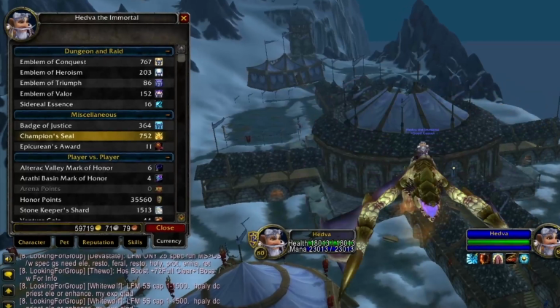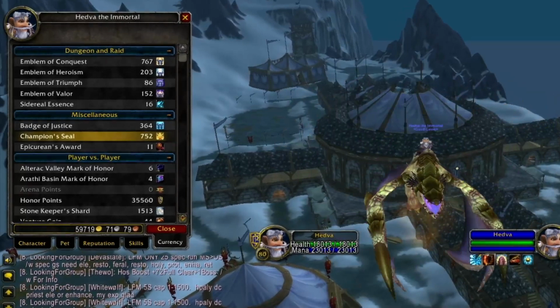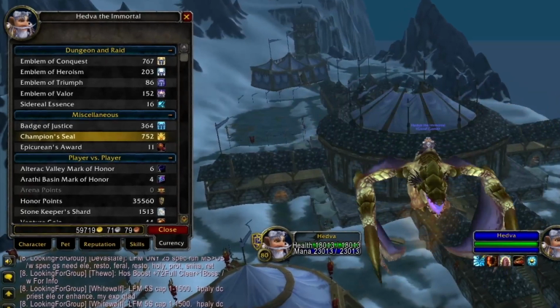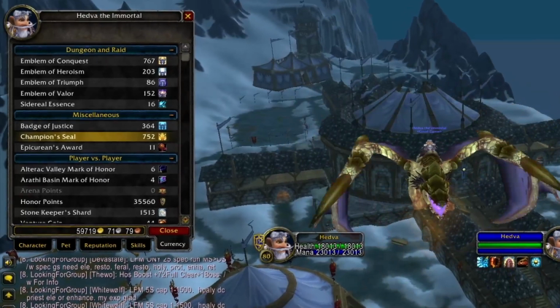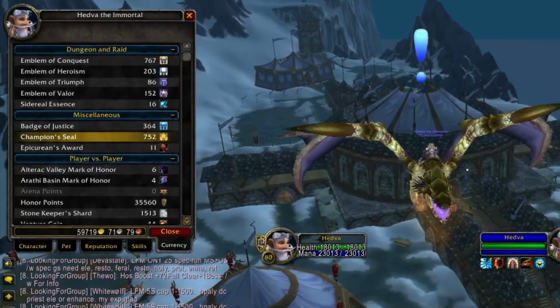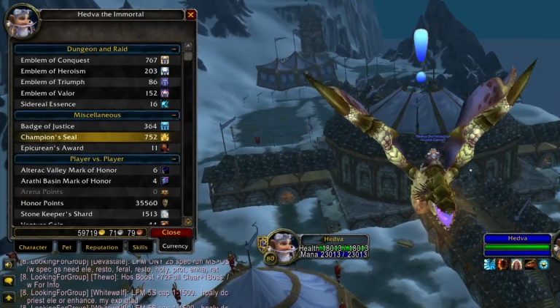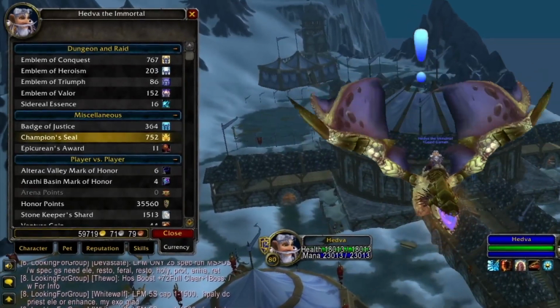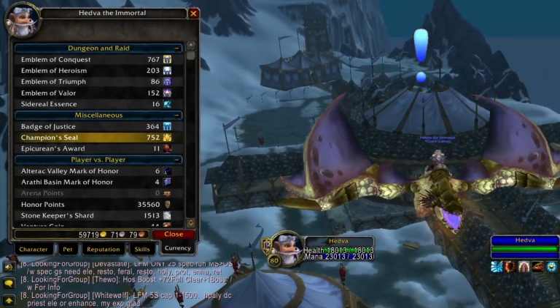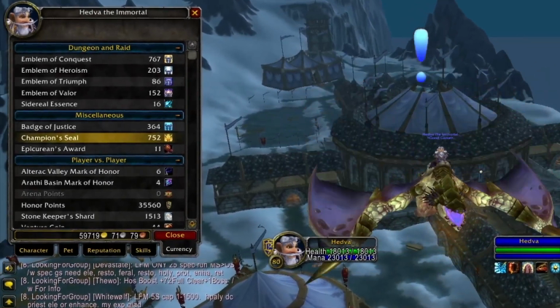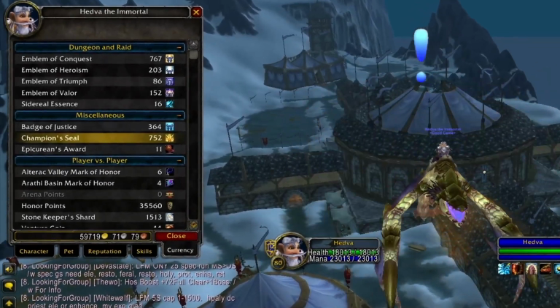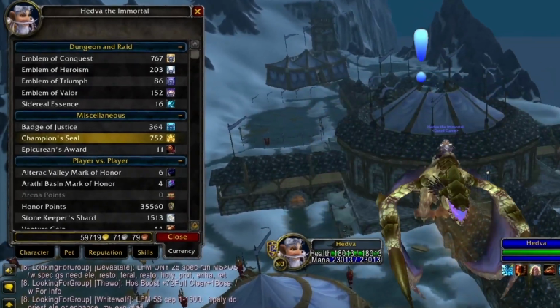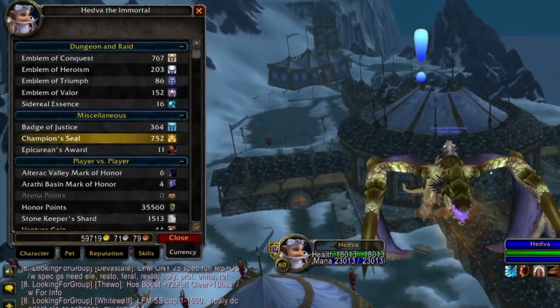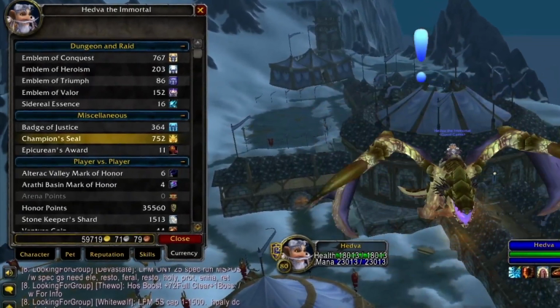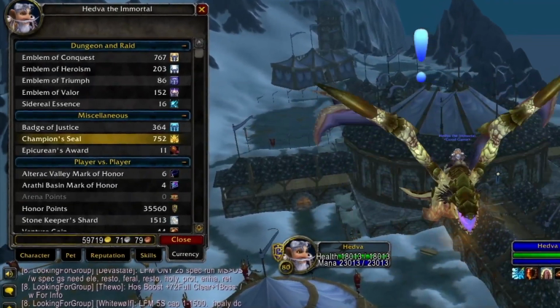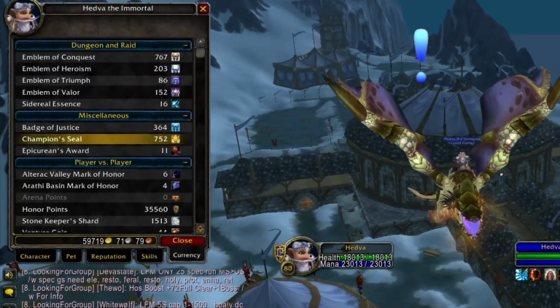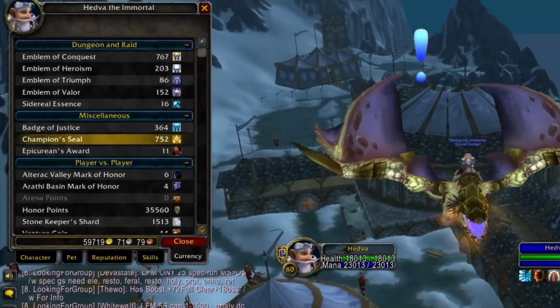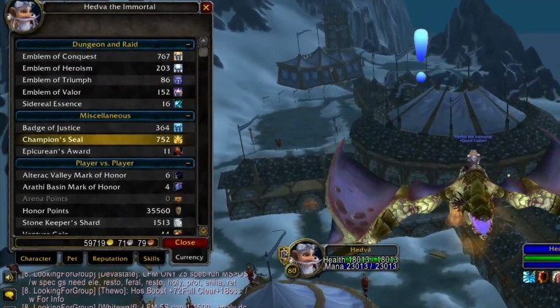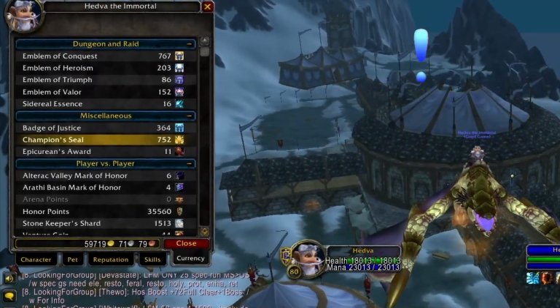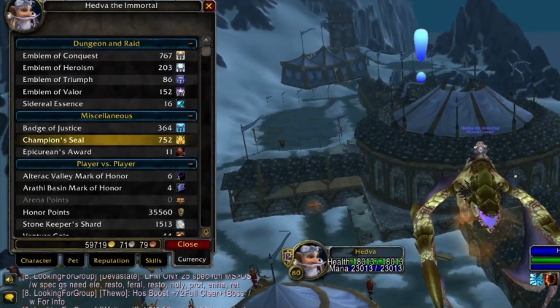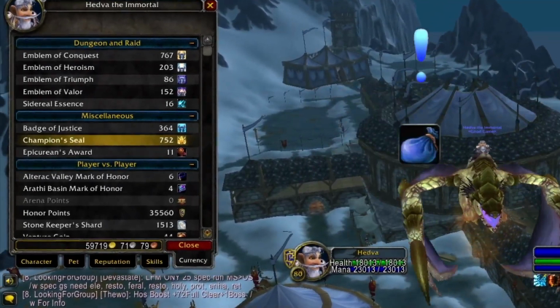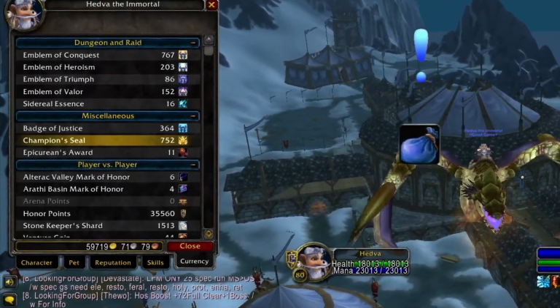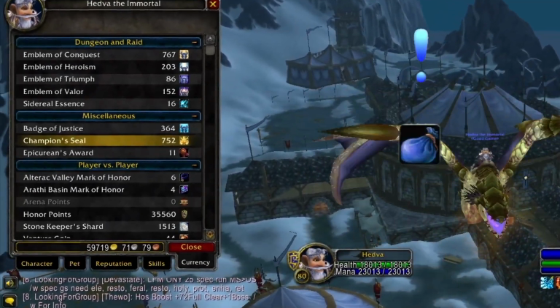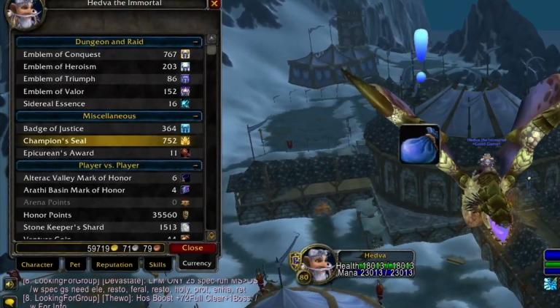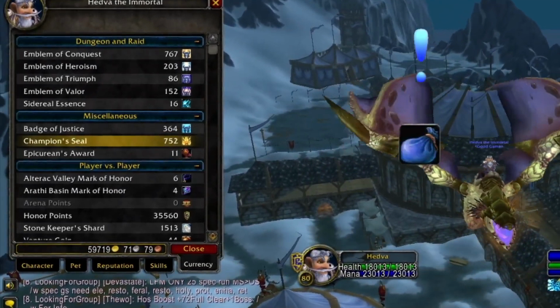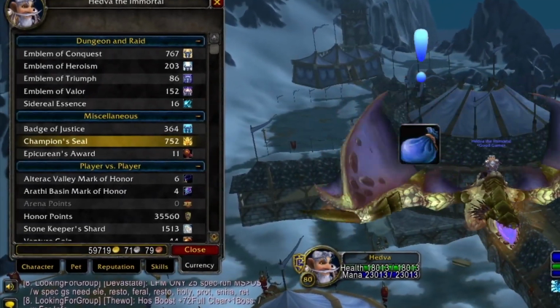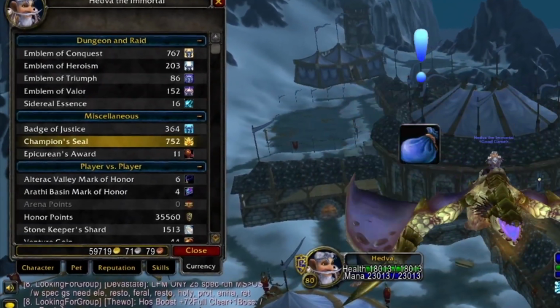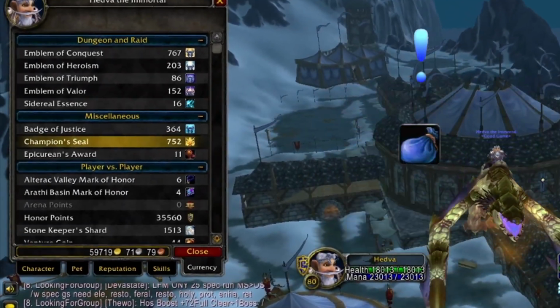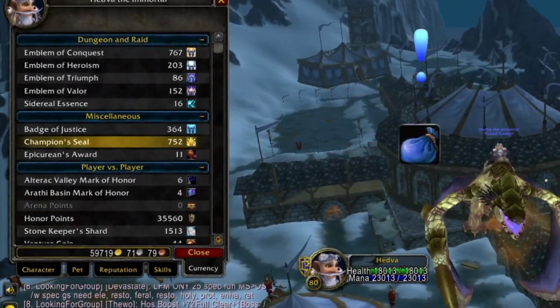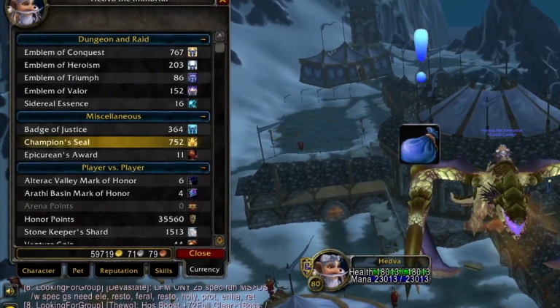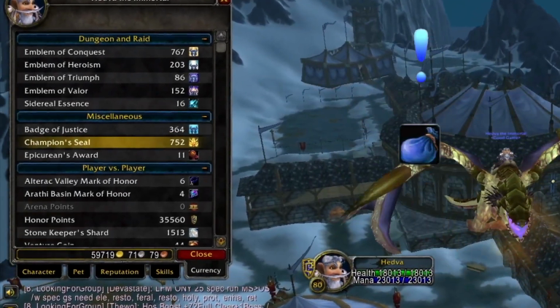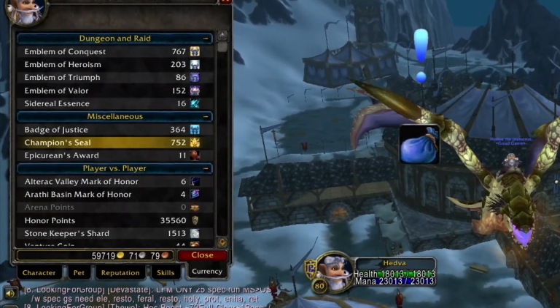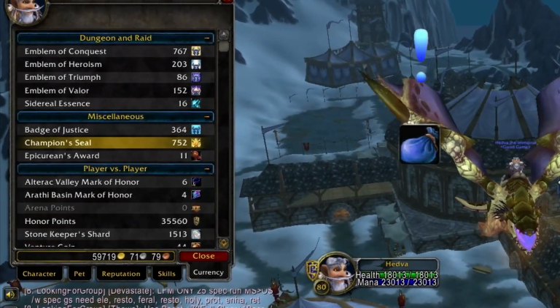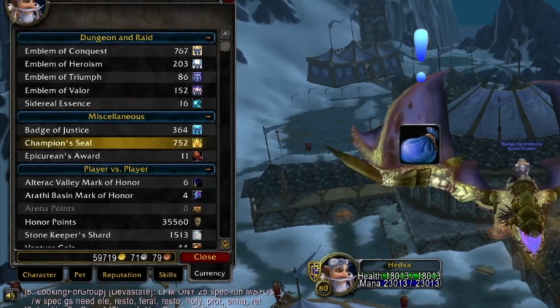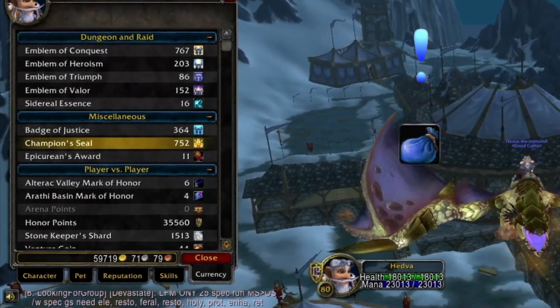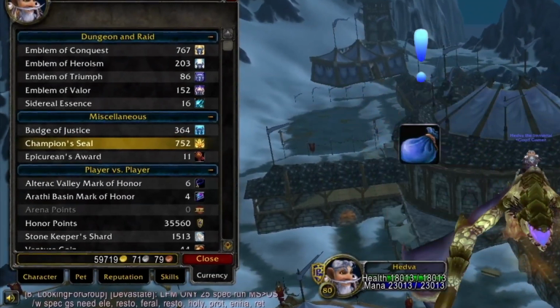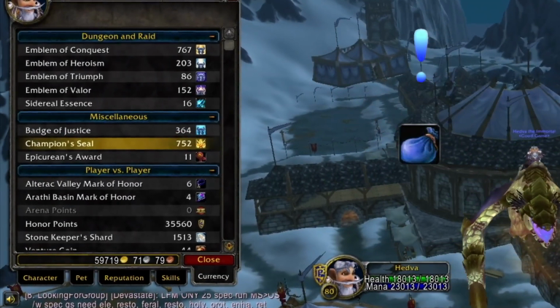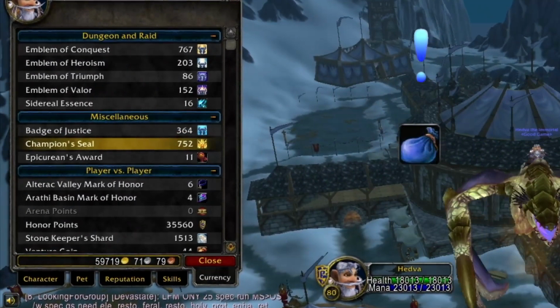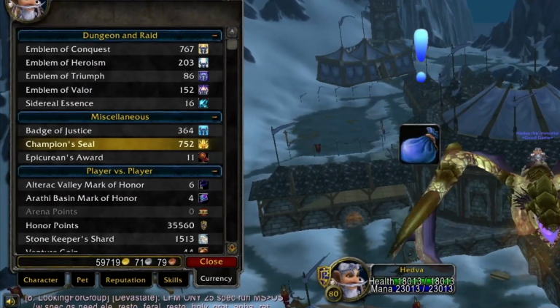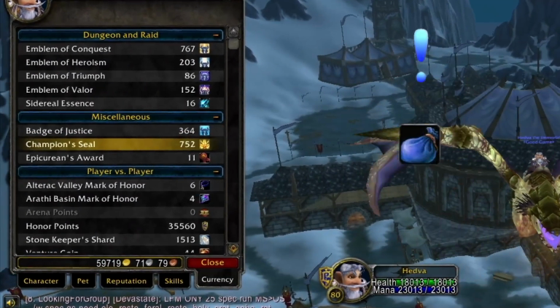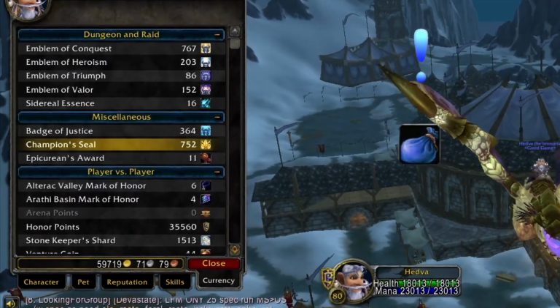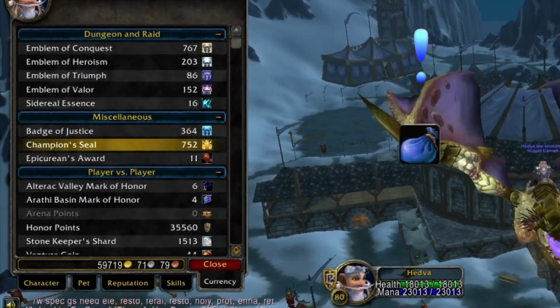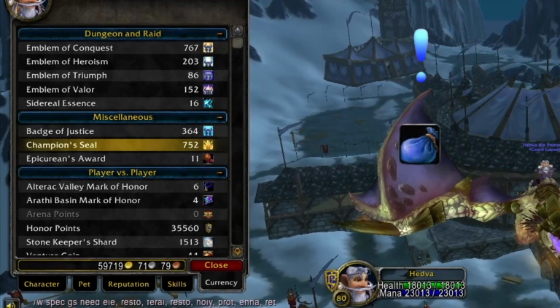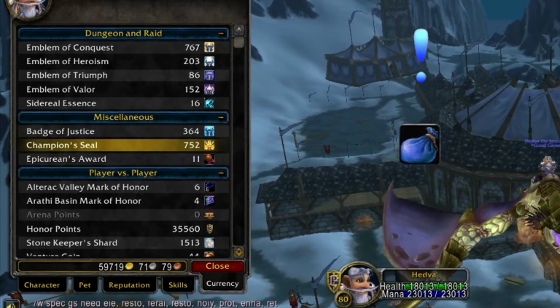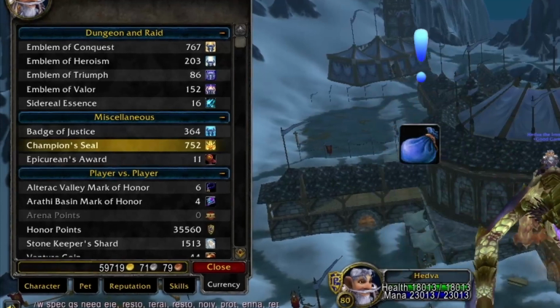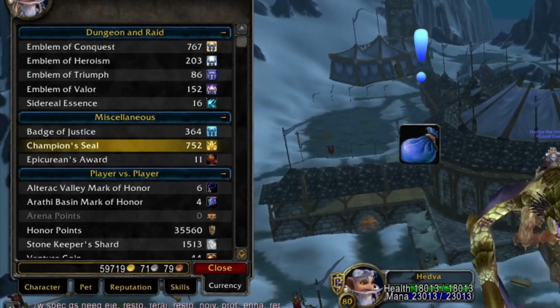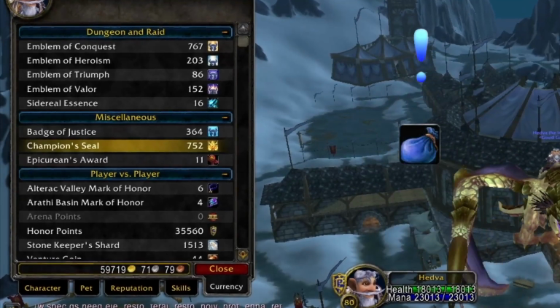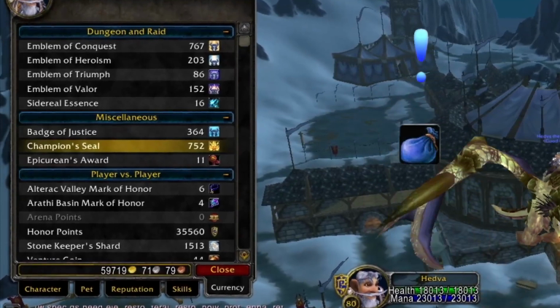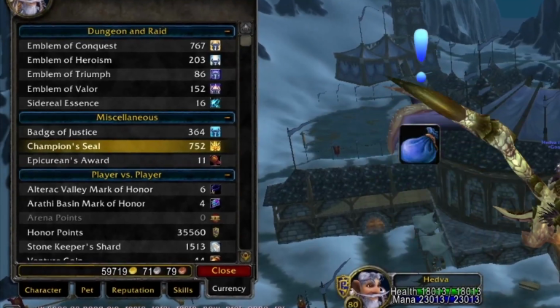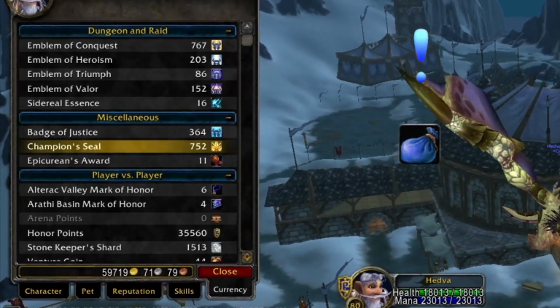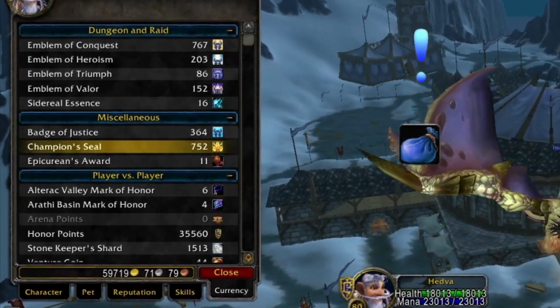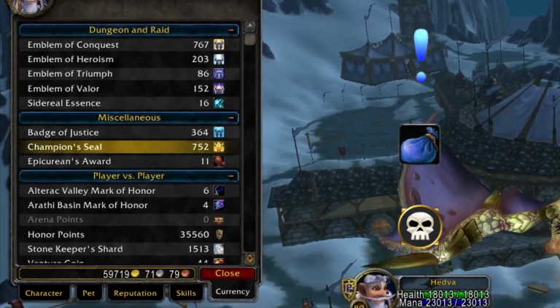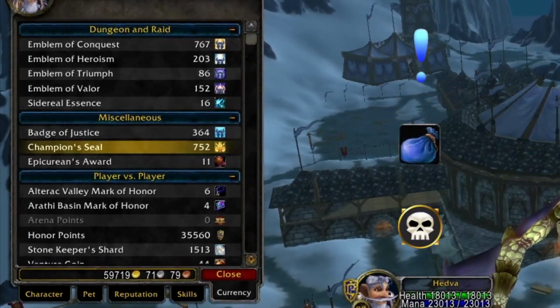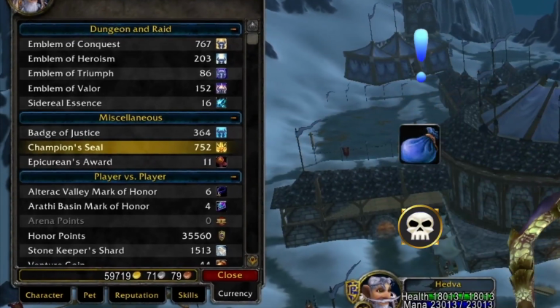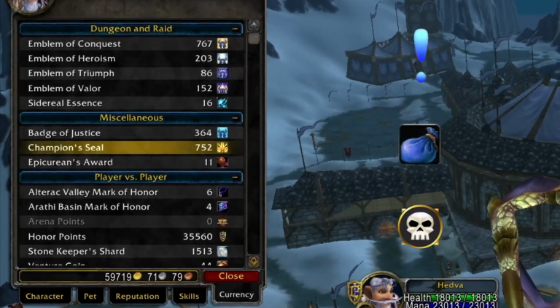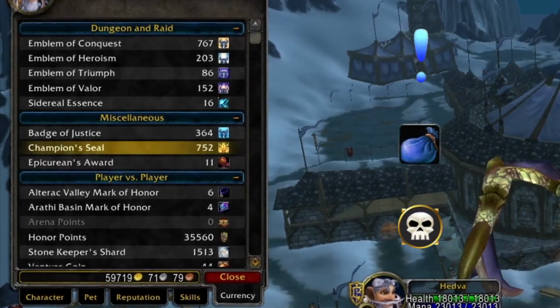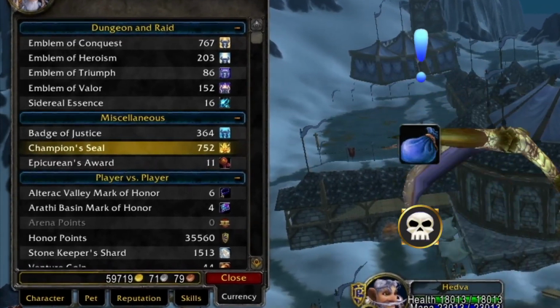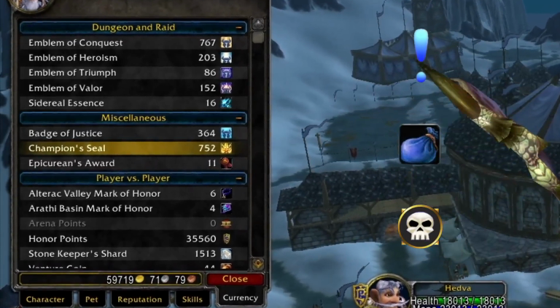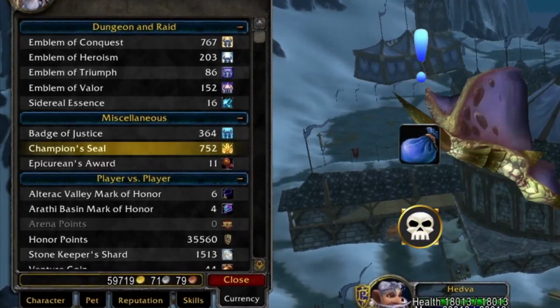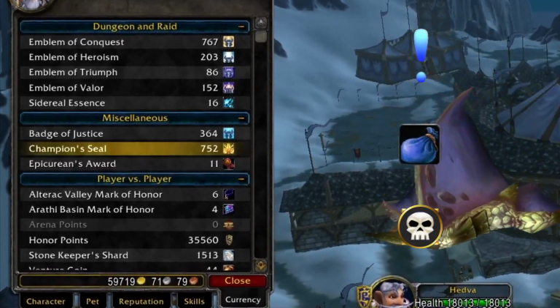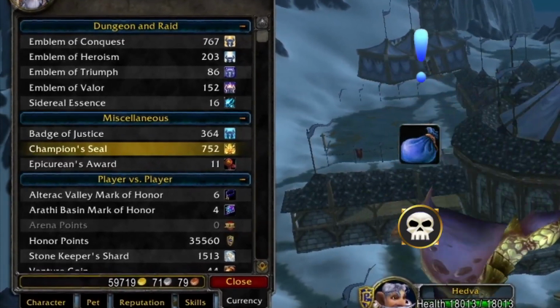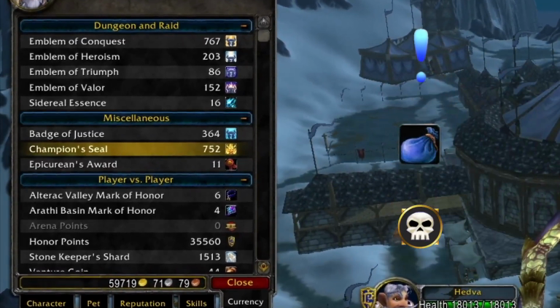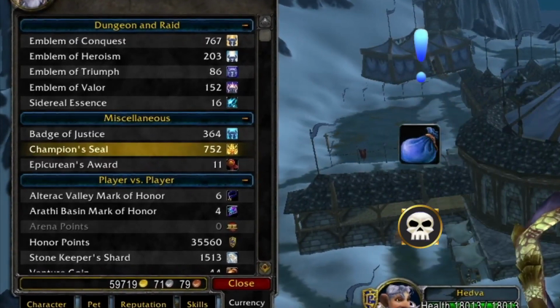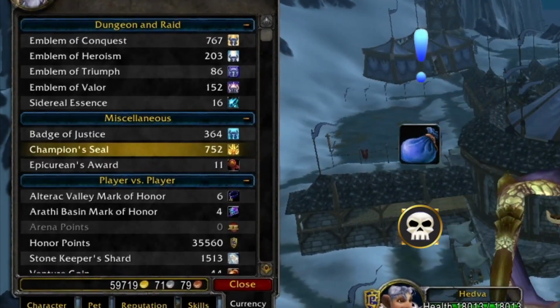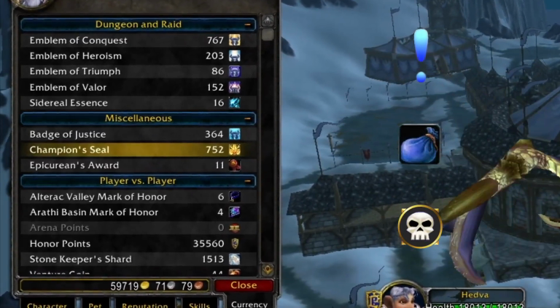Quest Rewards, Champion's Purses — which are actually also Quest Rewards — and Boss Drops in Heroic Trial of the Champion.